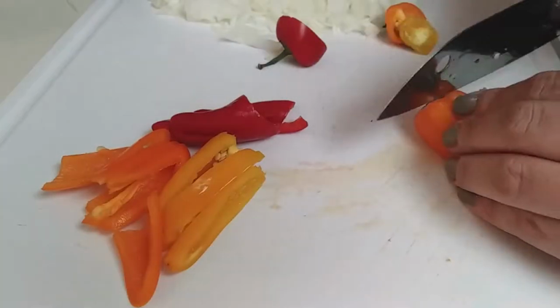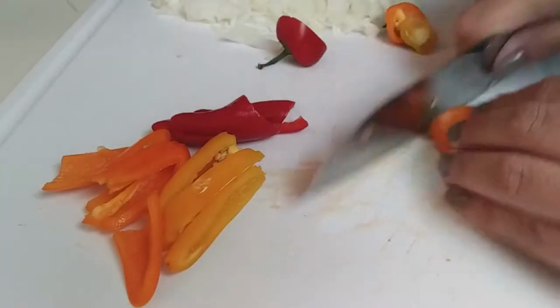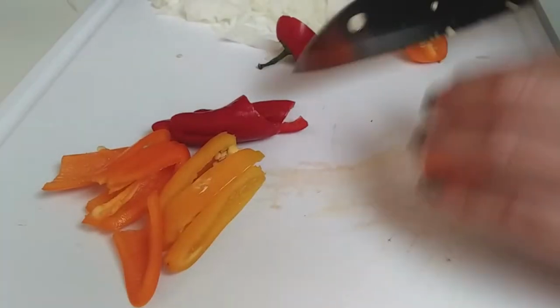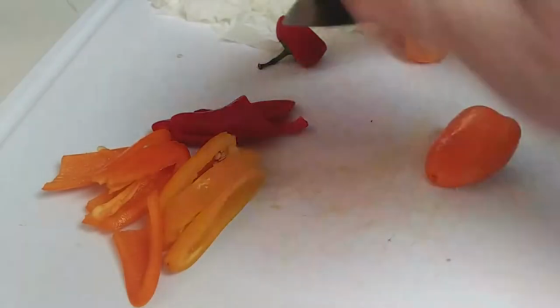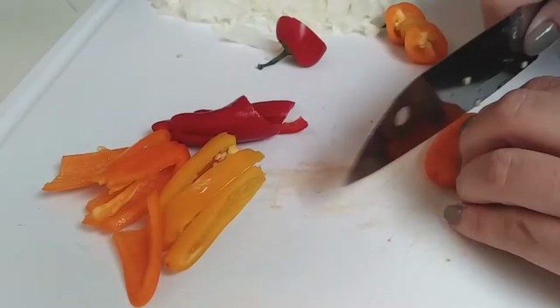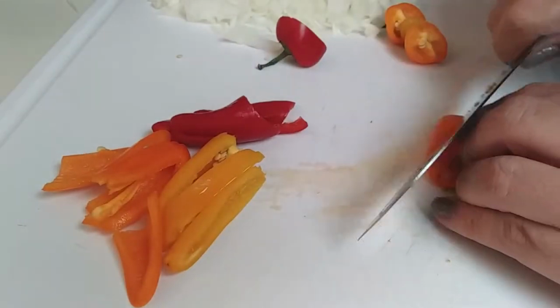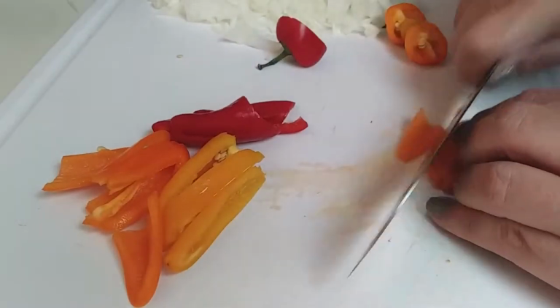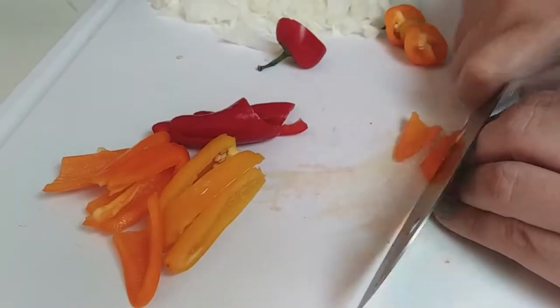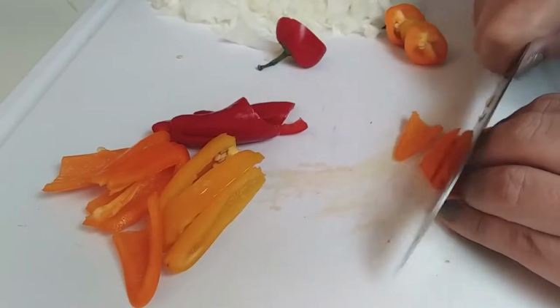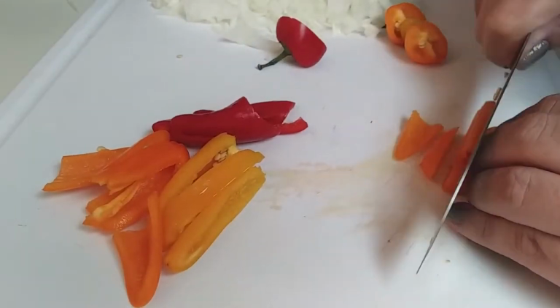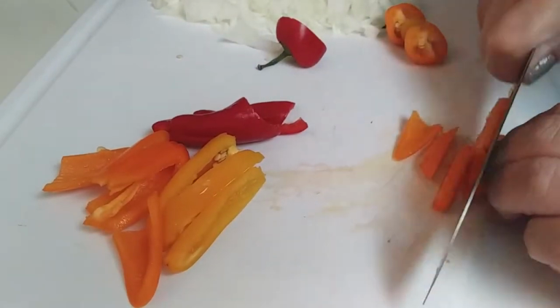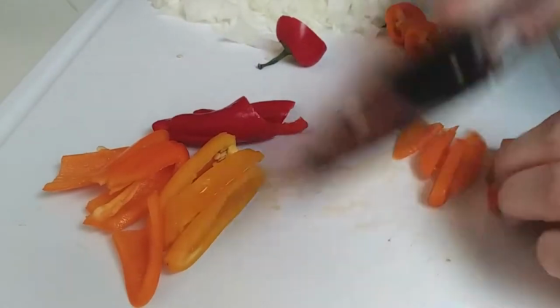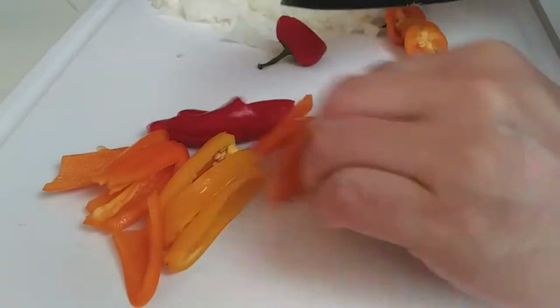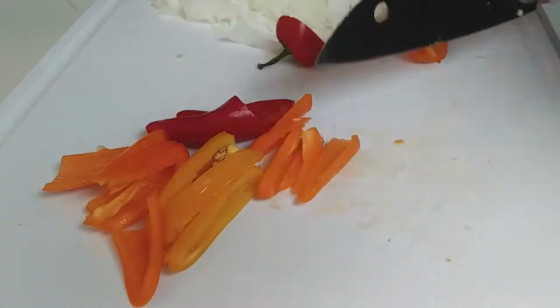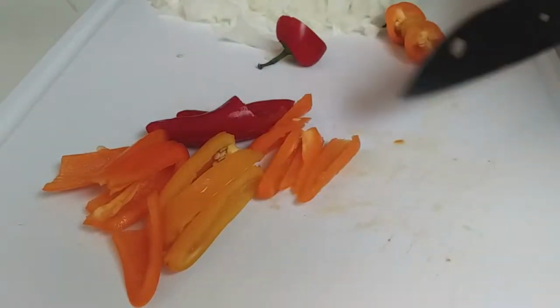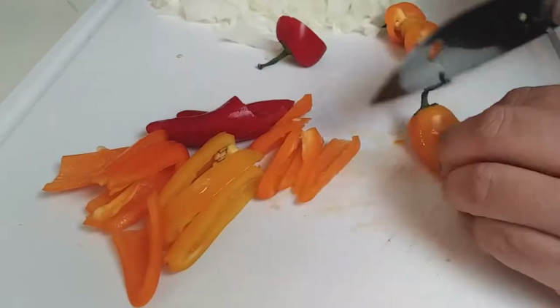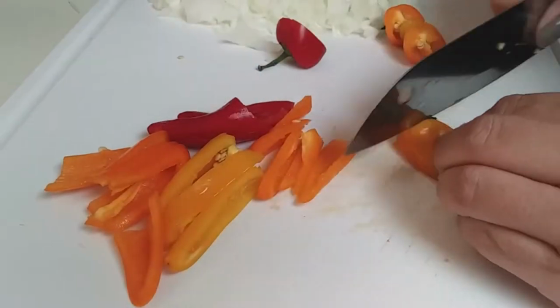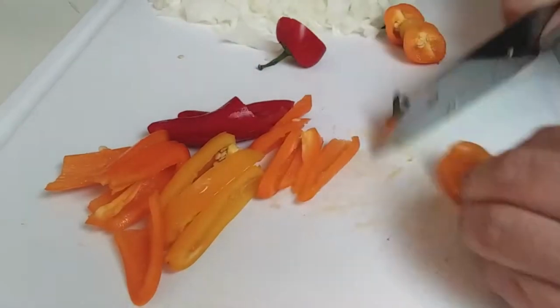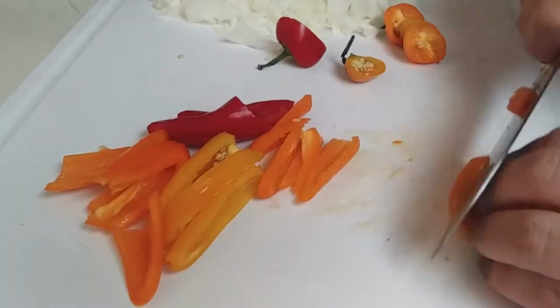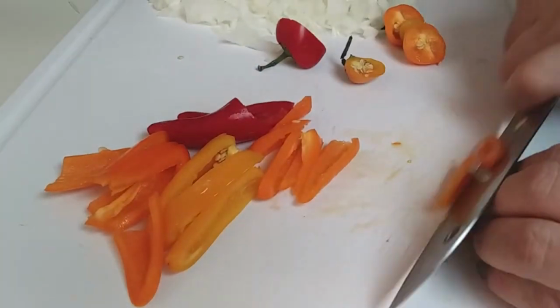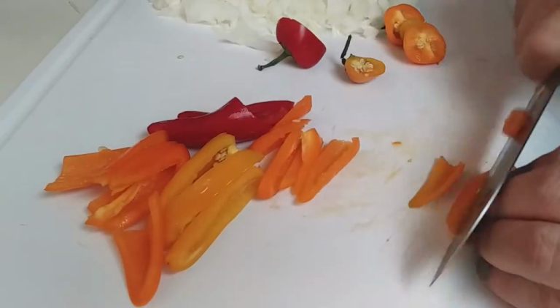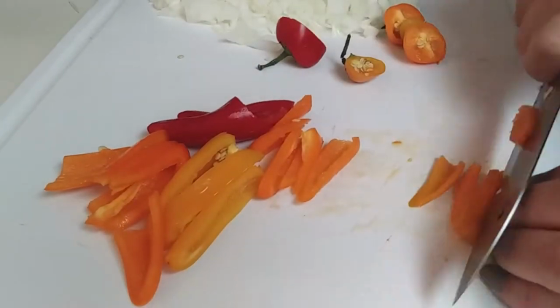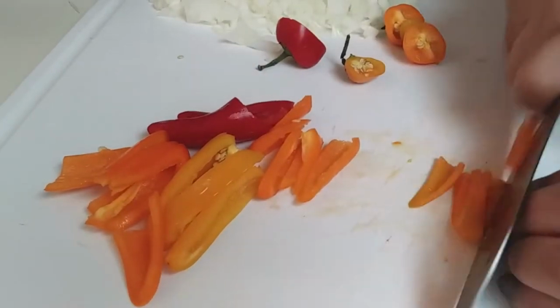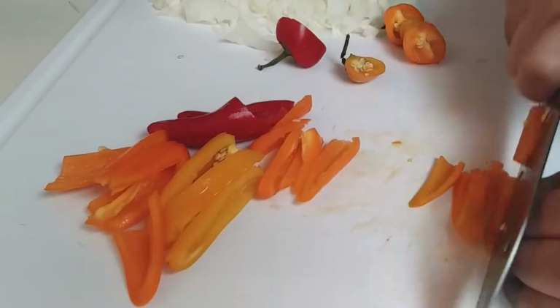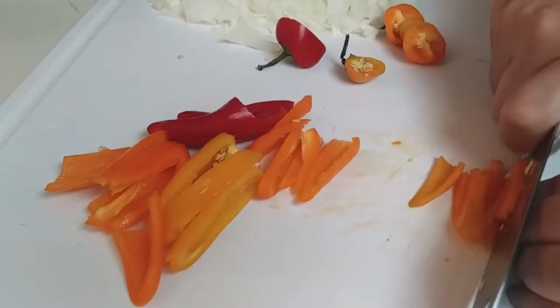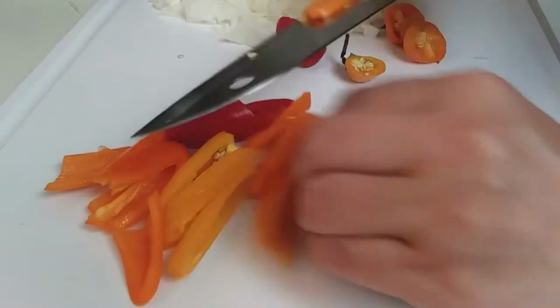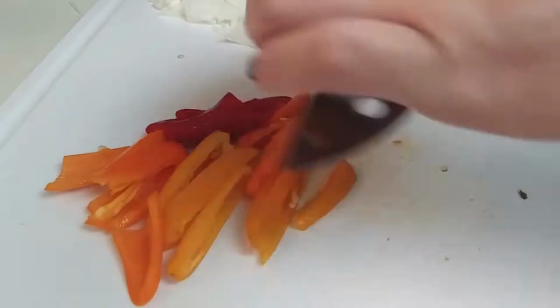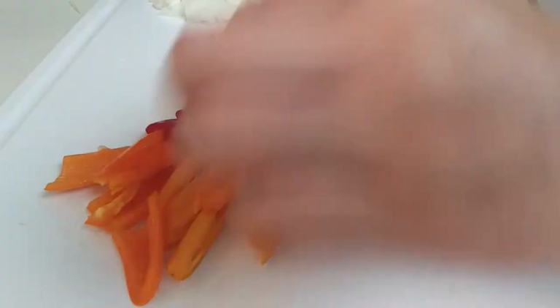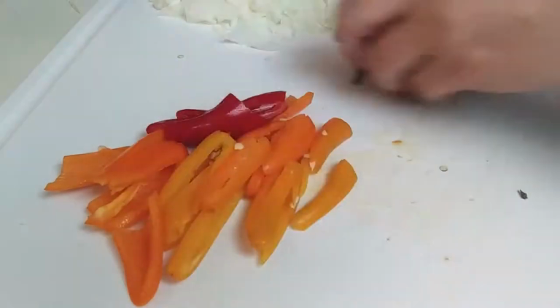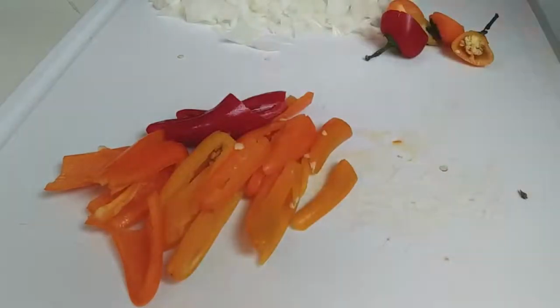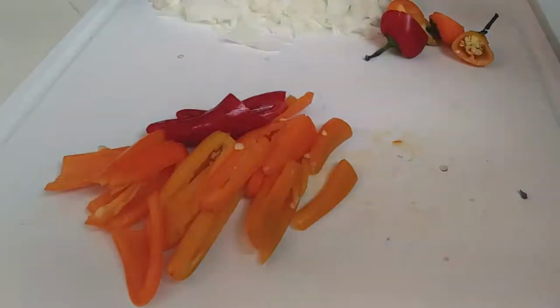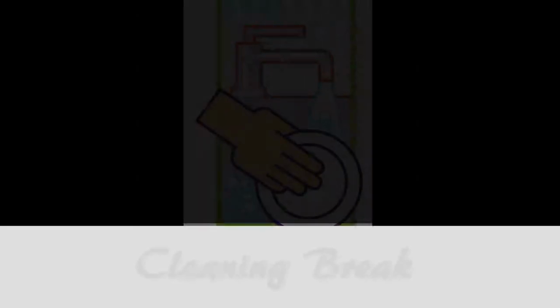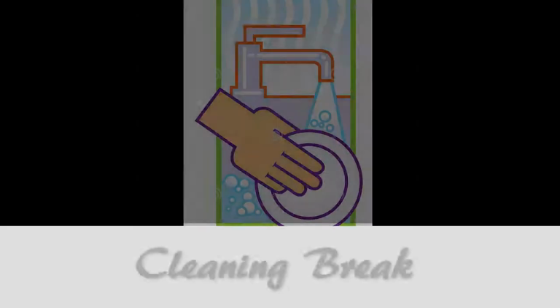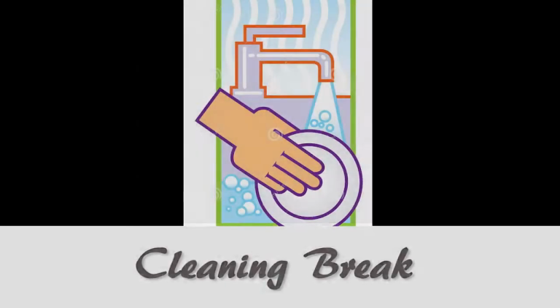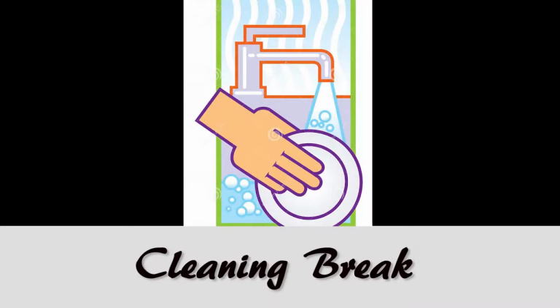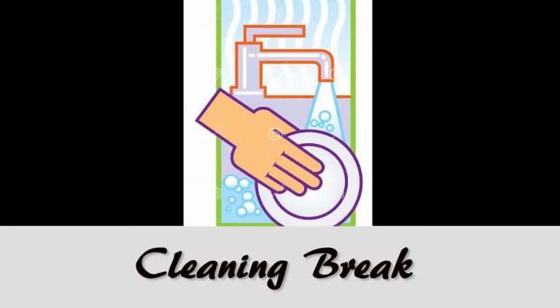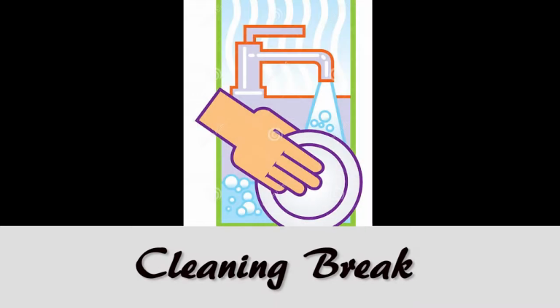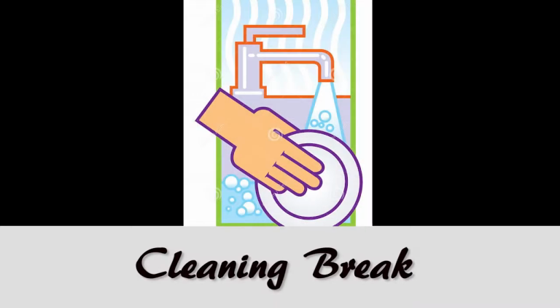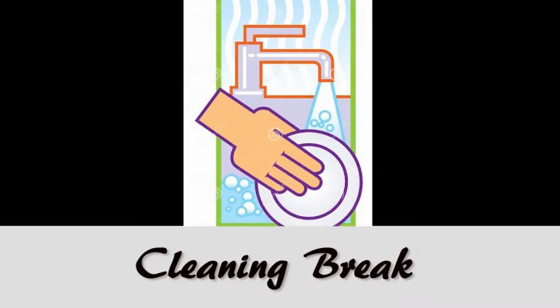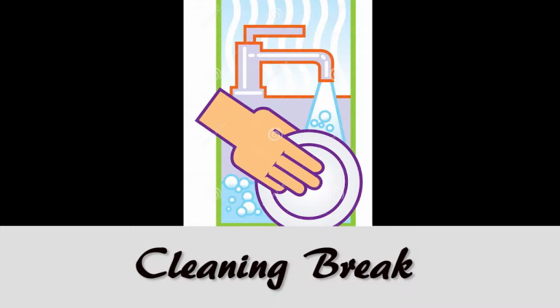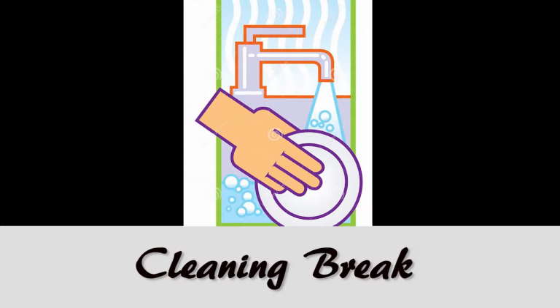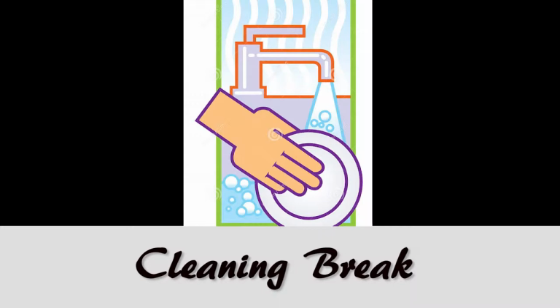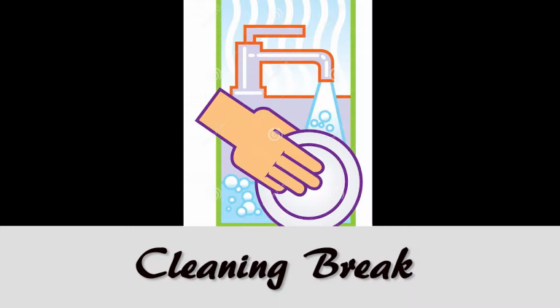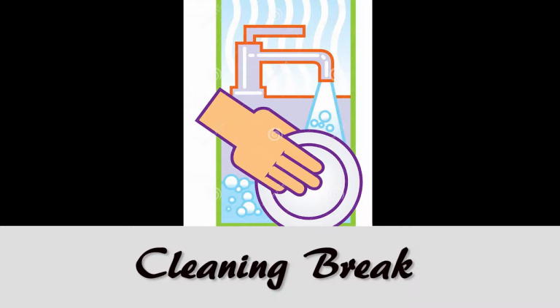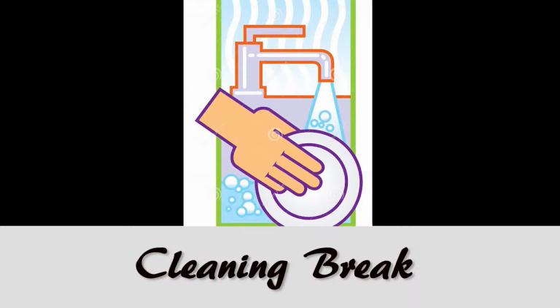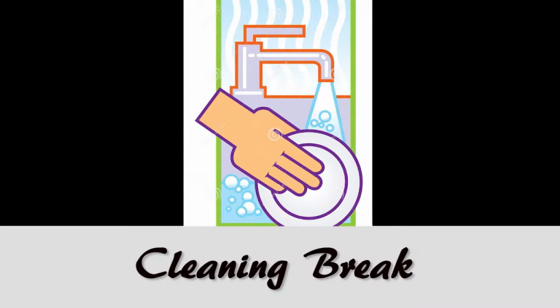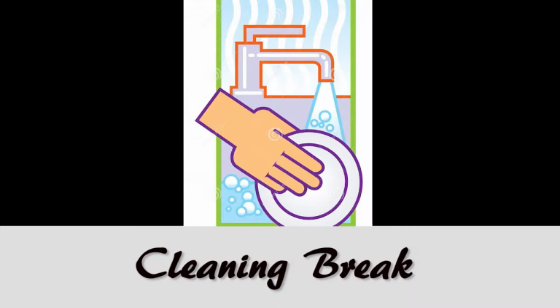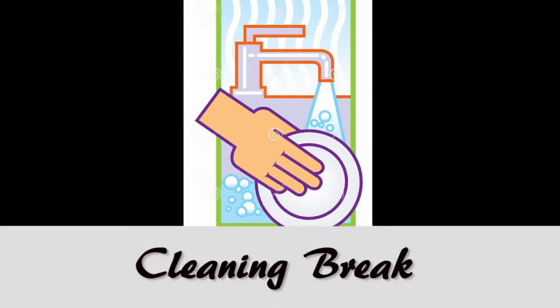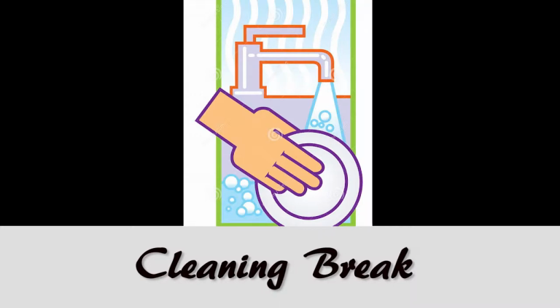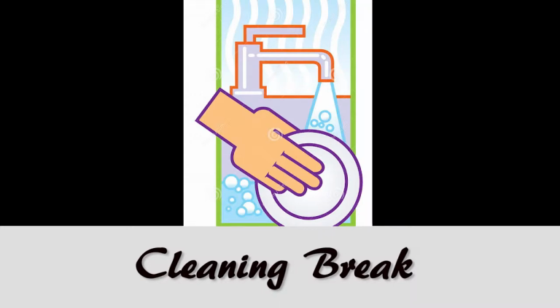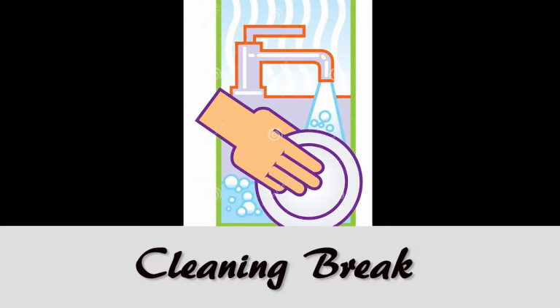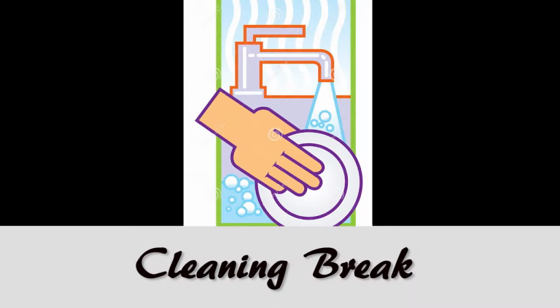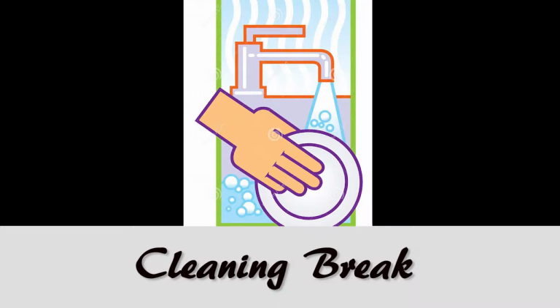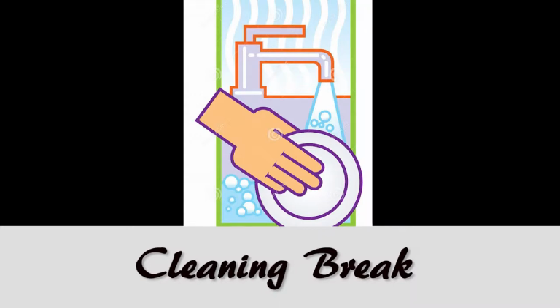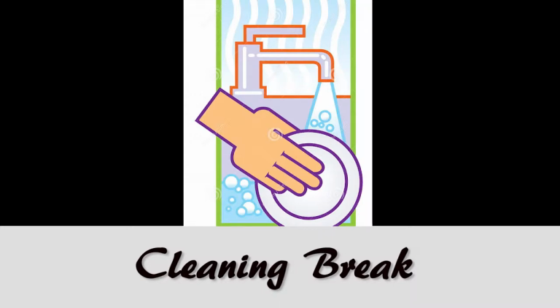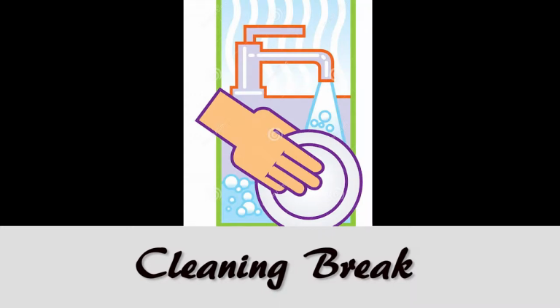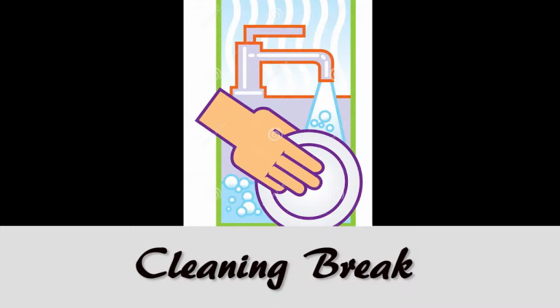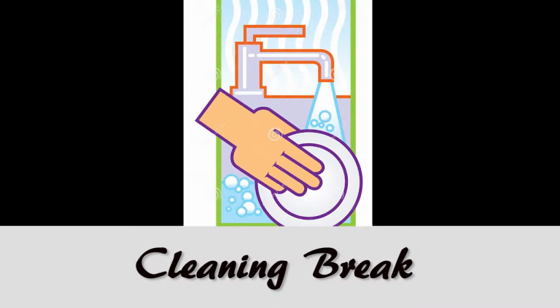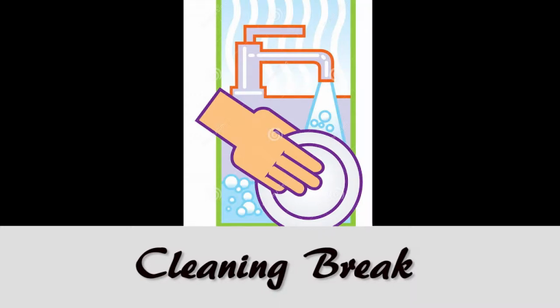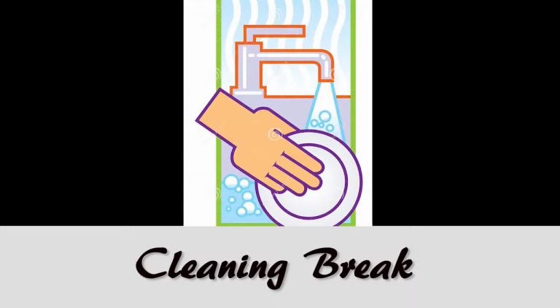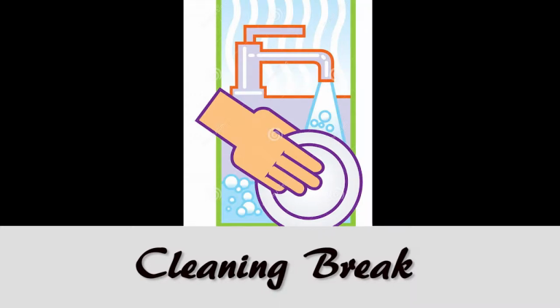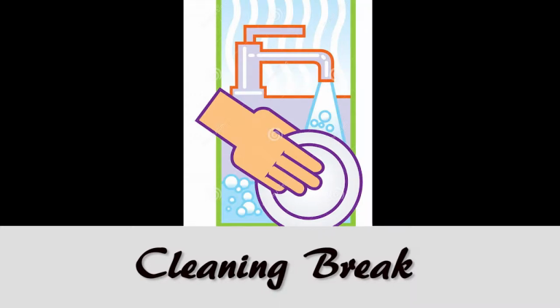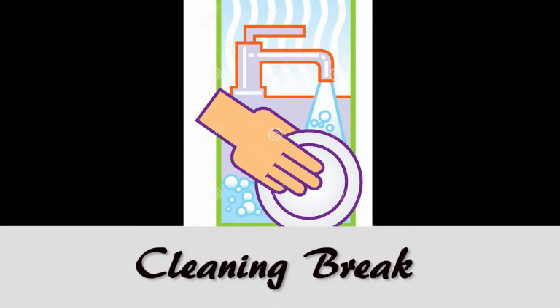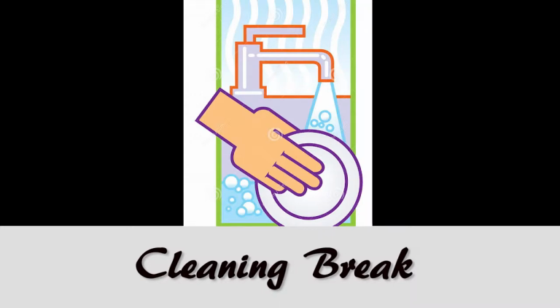Now that we're done slicing our veggies and making our rice, I ended up taking a little cleaning break. Anybody else clean while they're cooking?